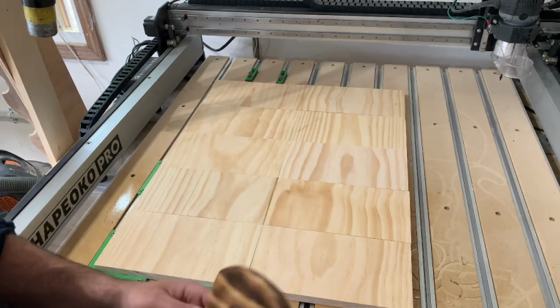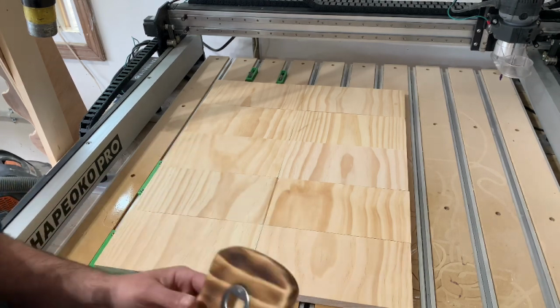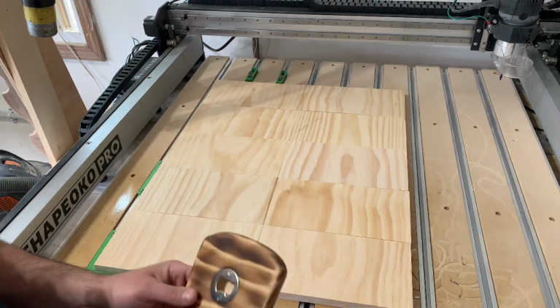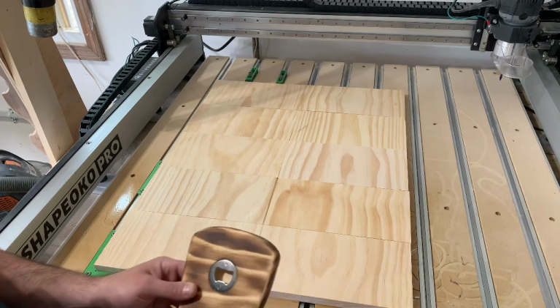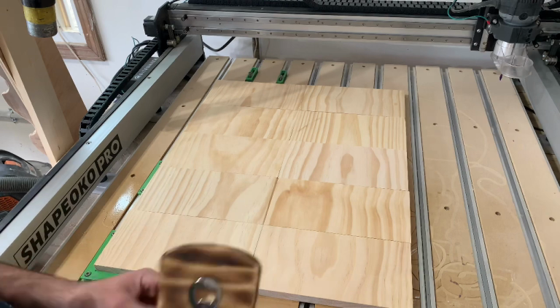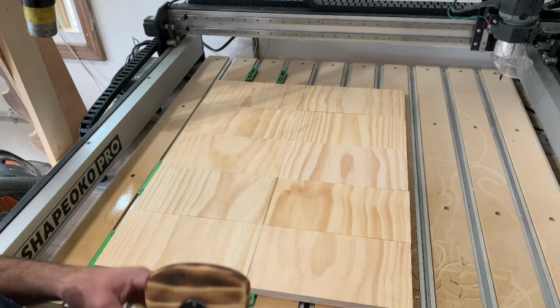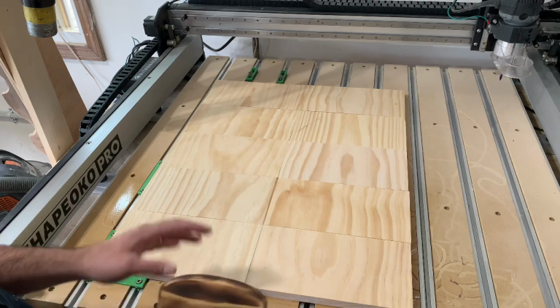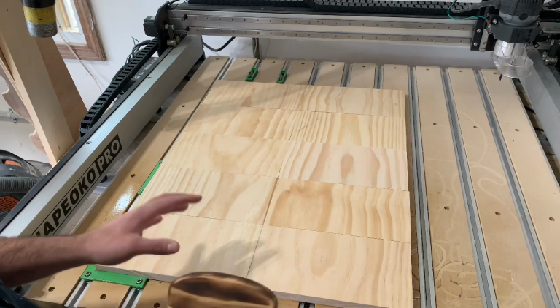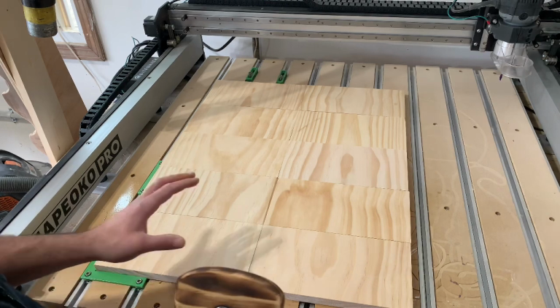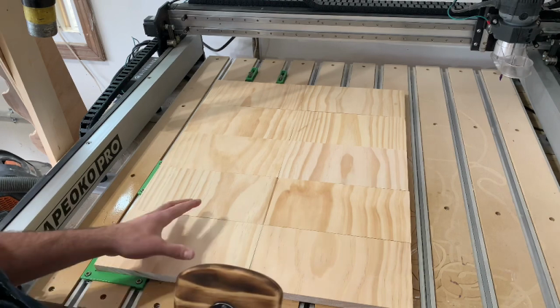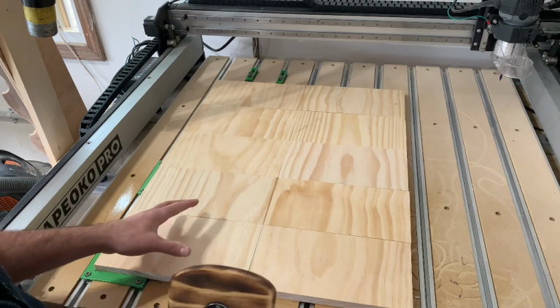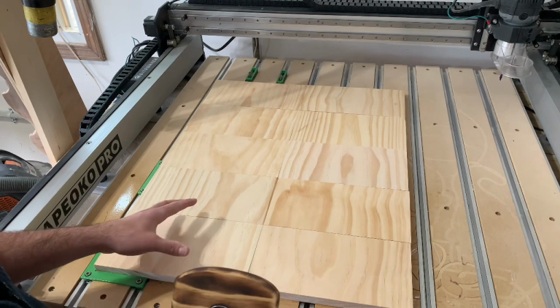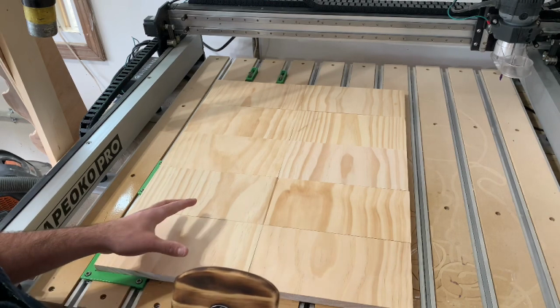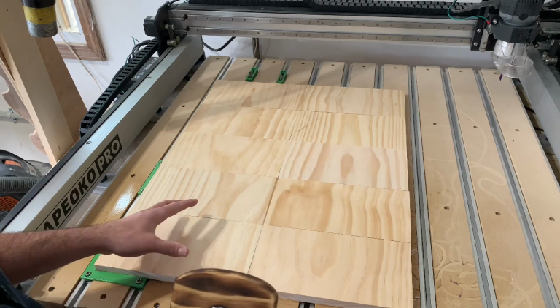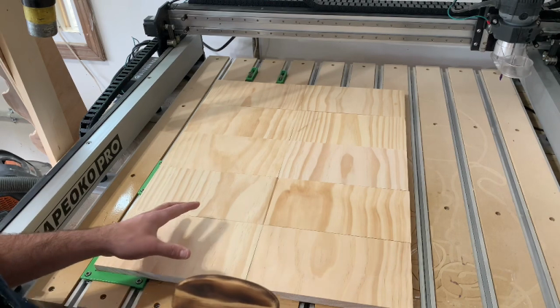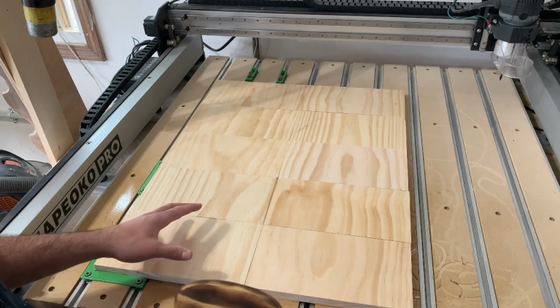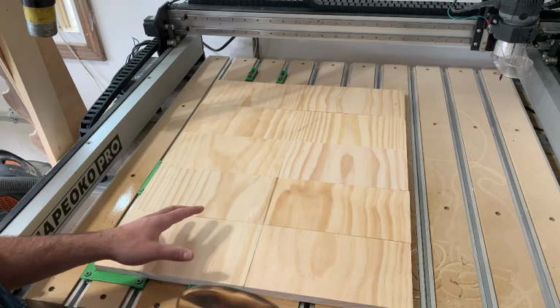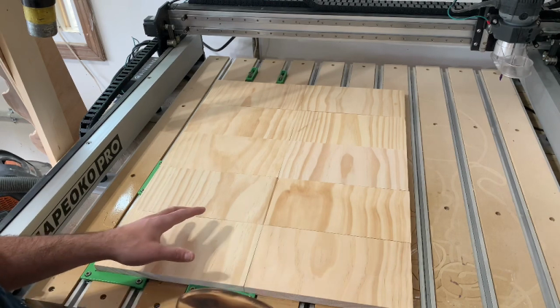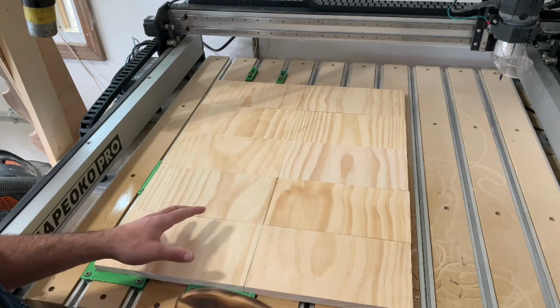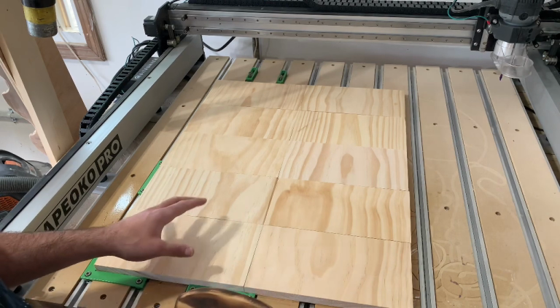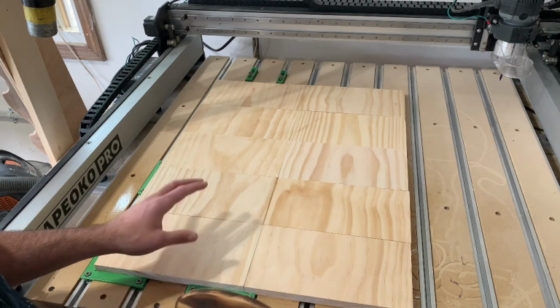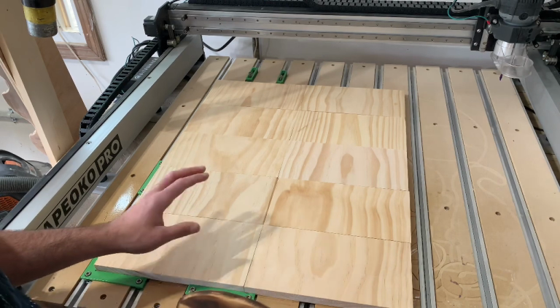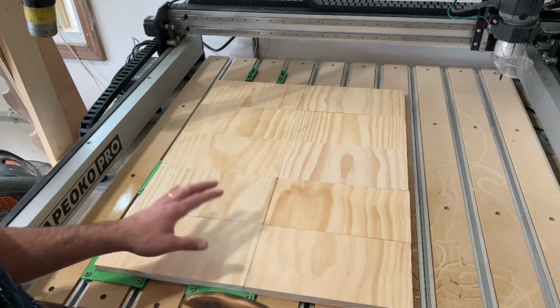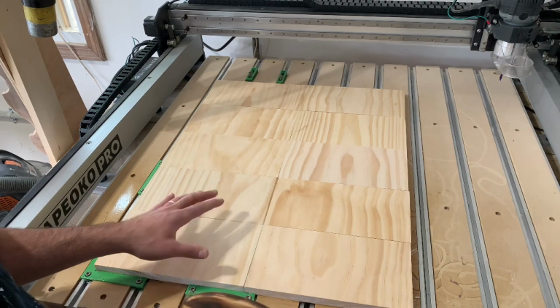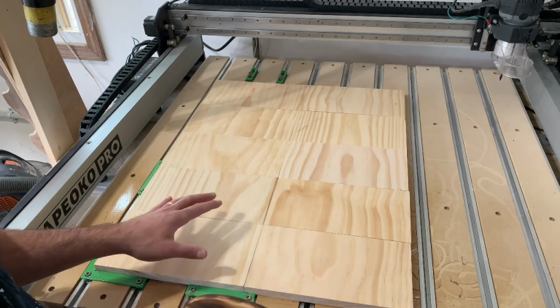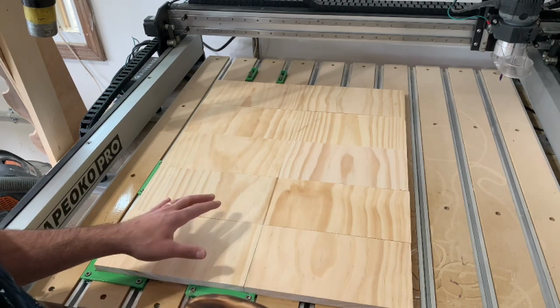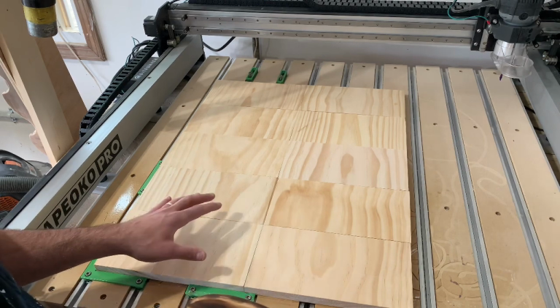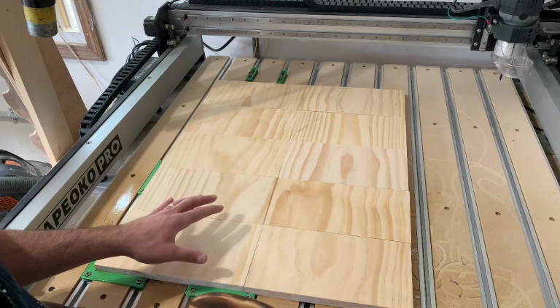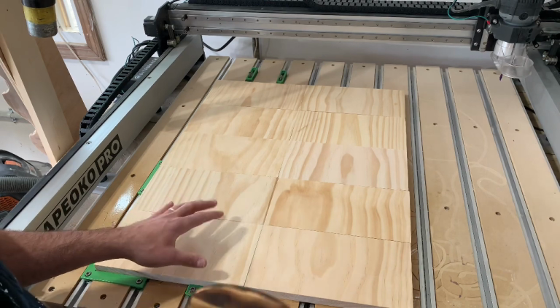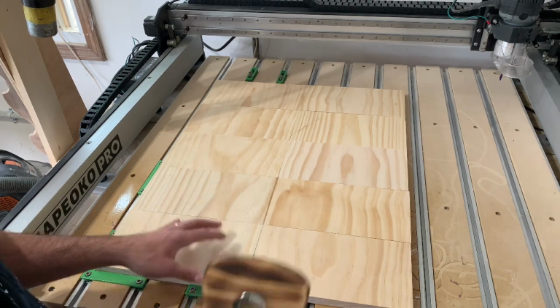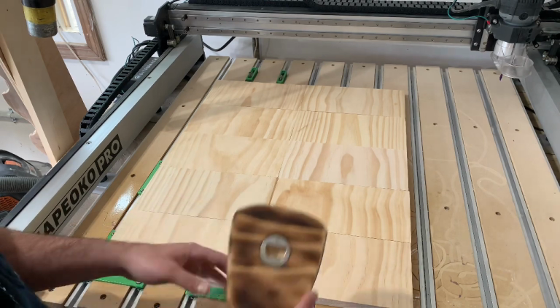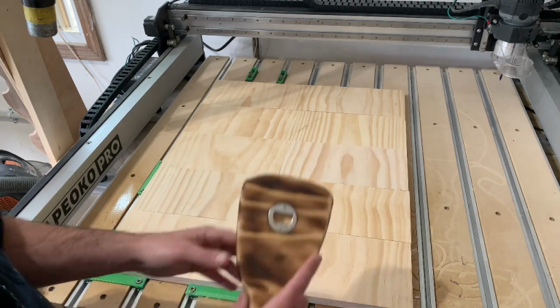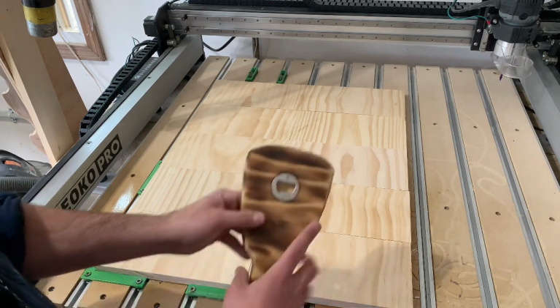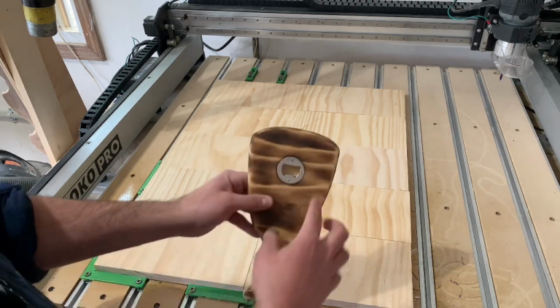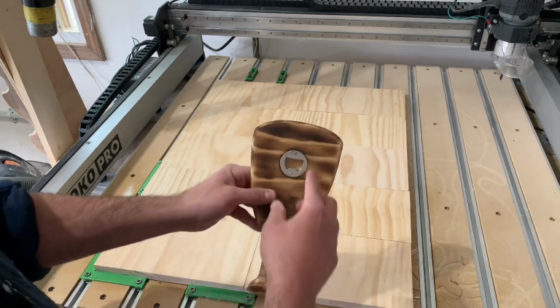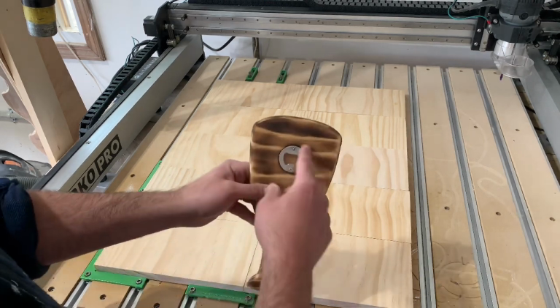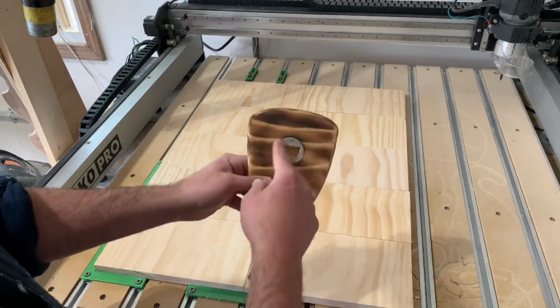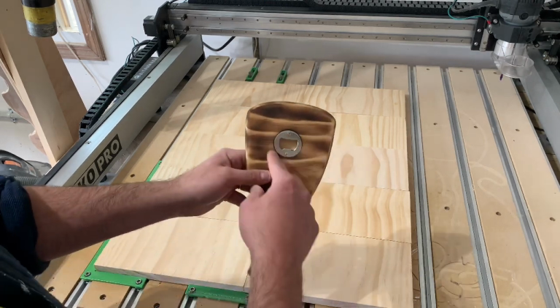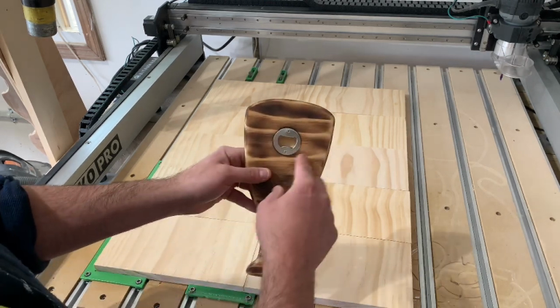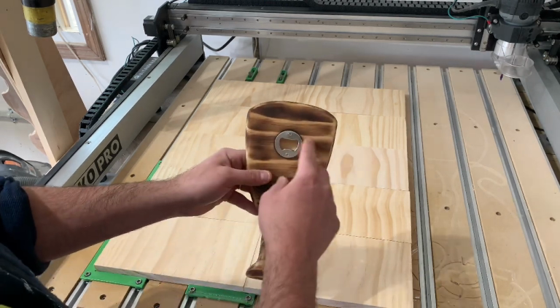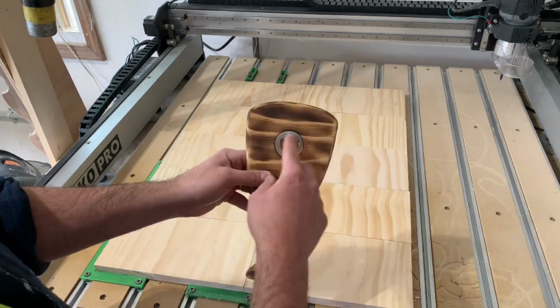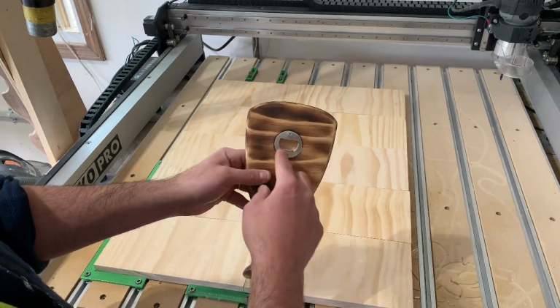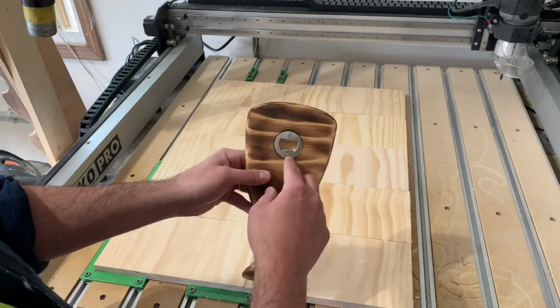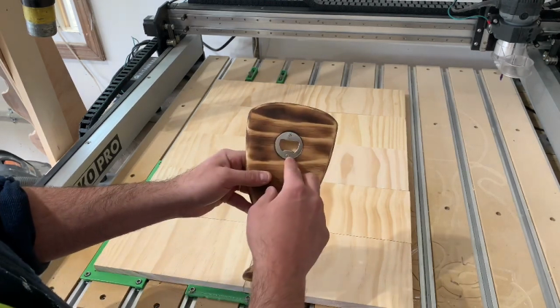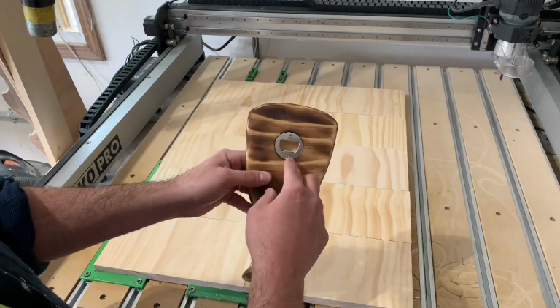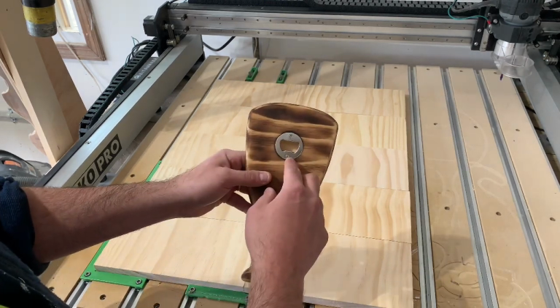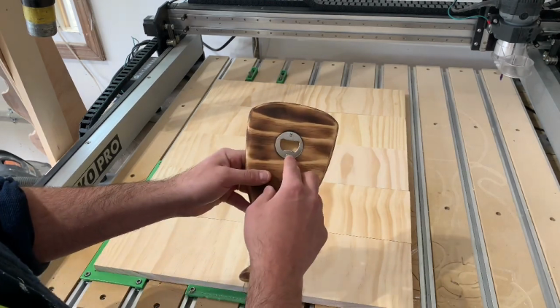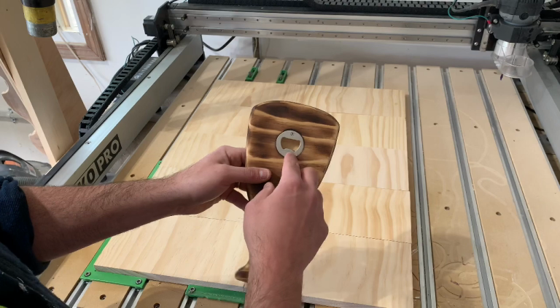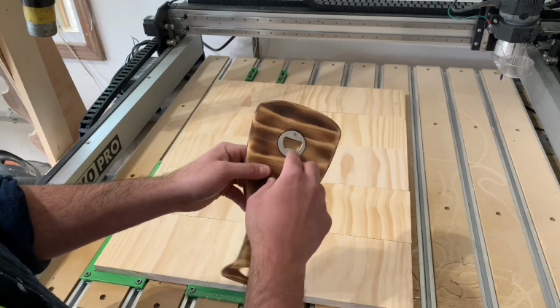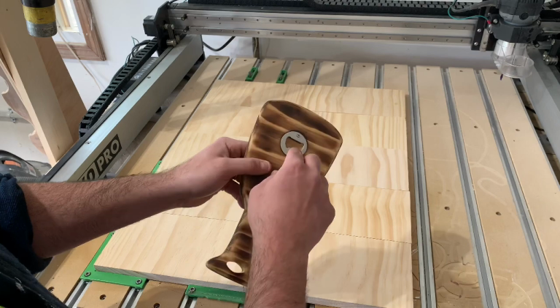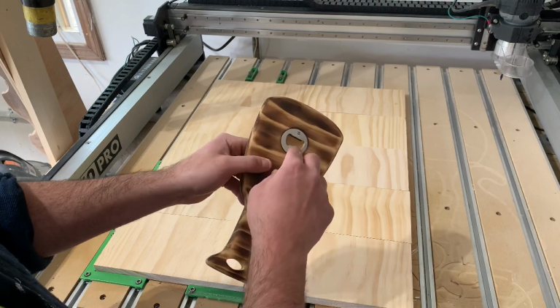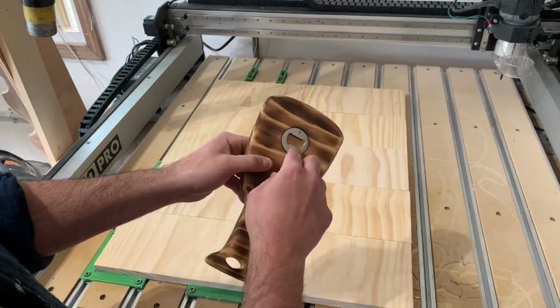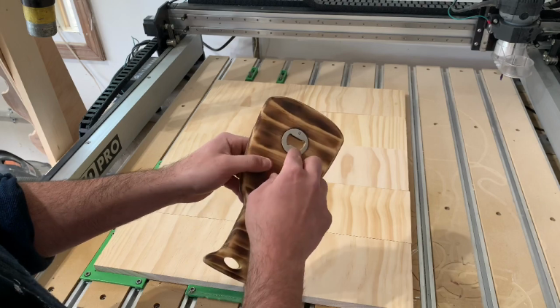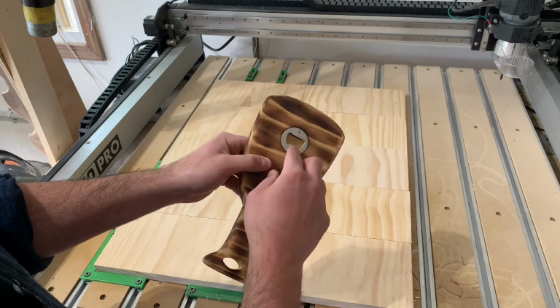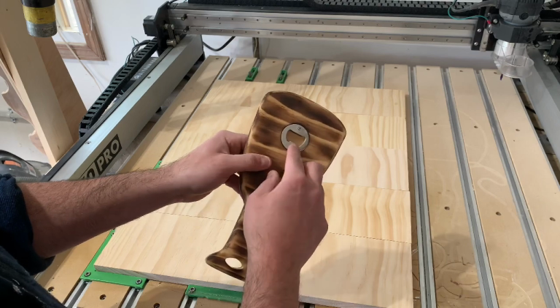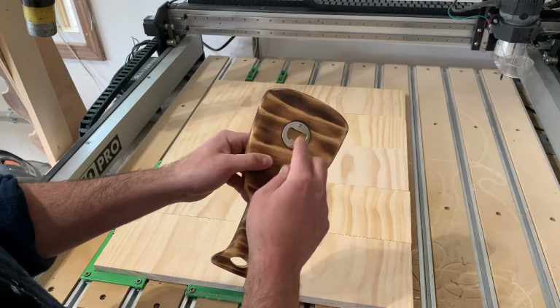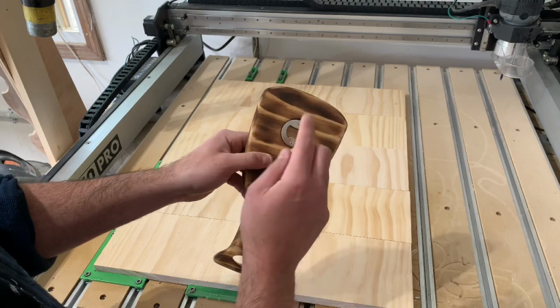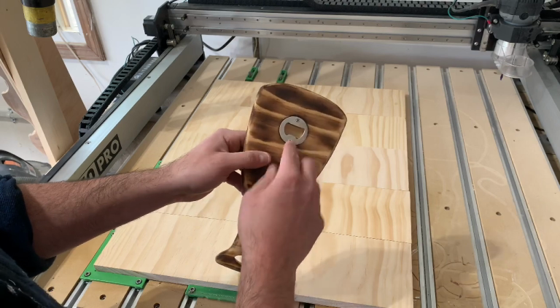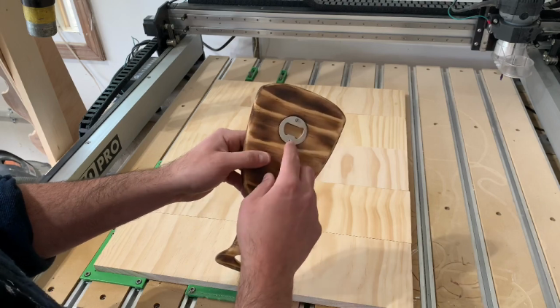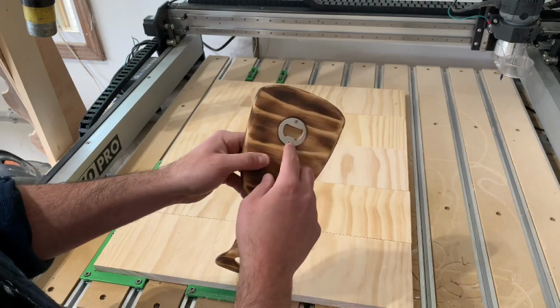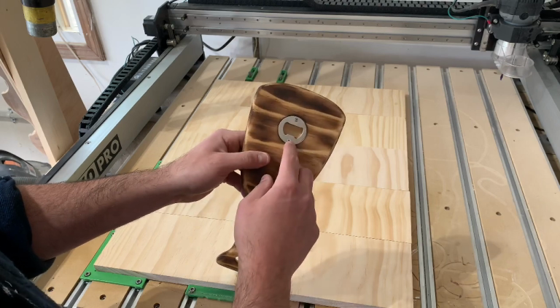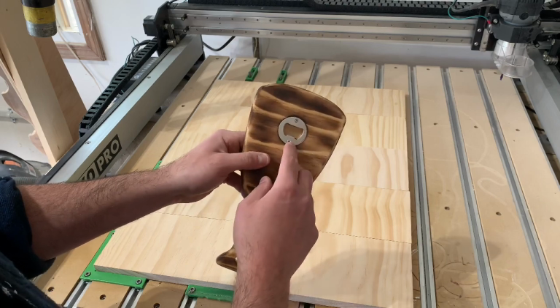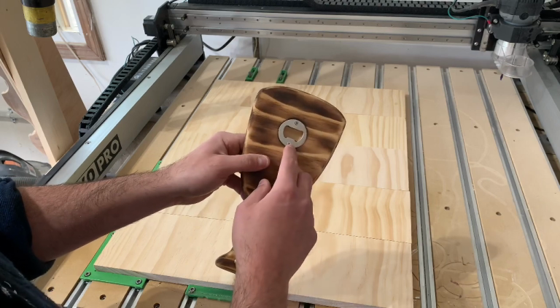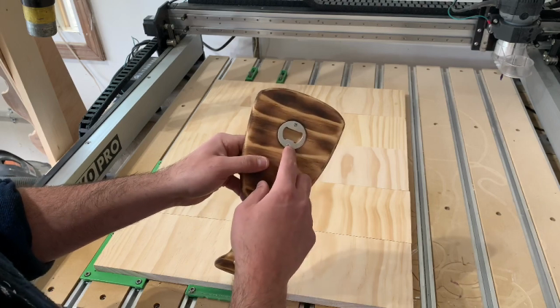Anyway, the first carve is to use an eighth-inch downcut bit to pocket out the groove for the bottle opener hardware.